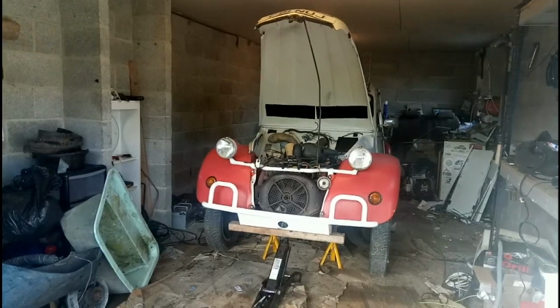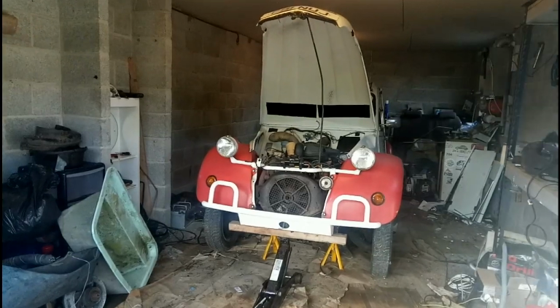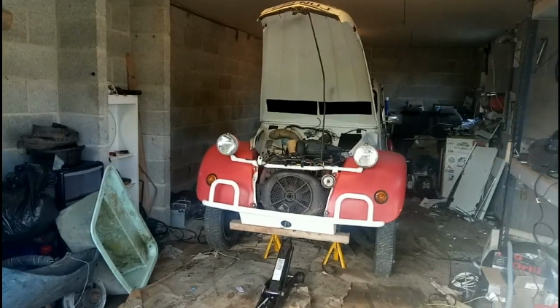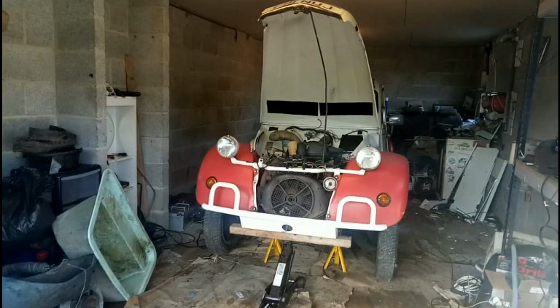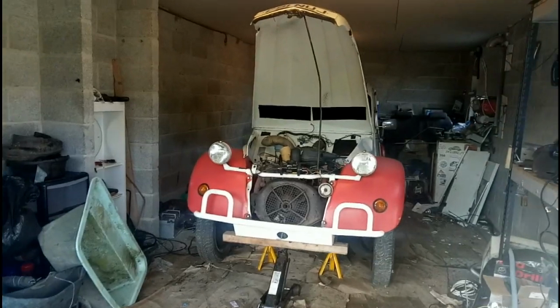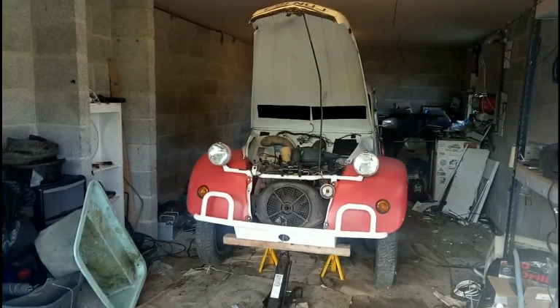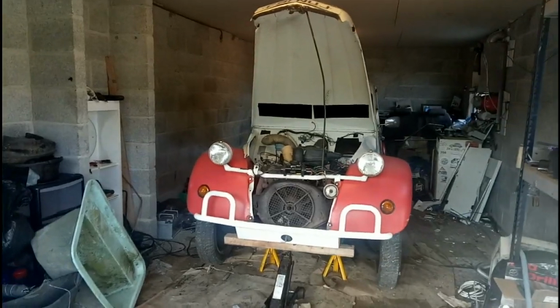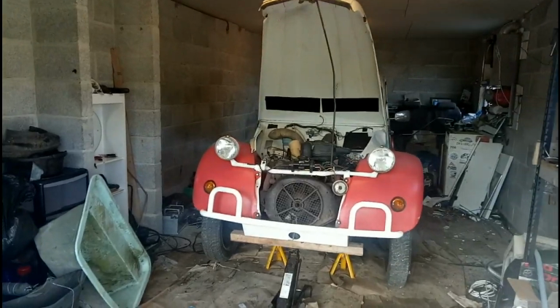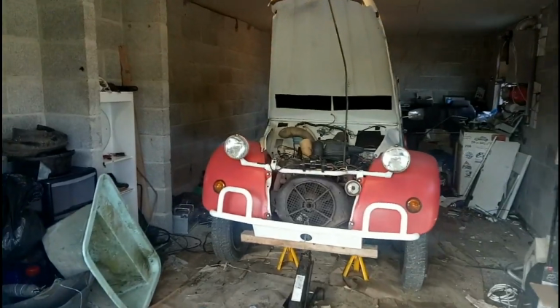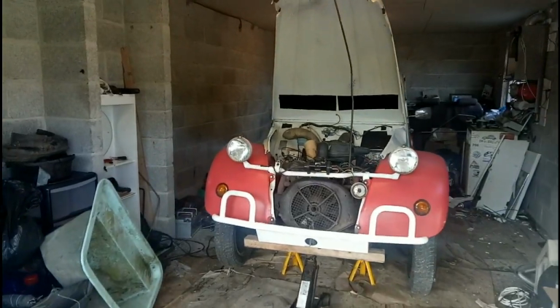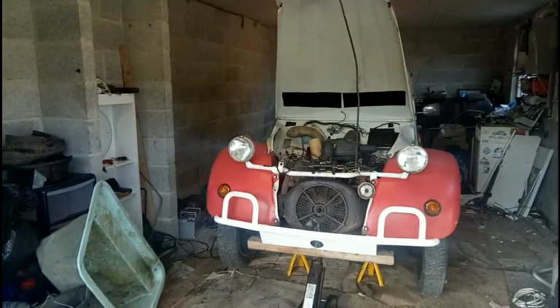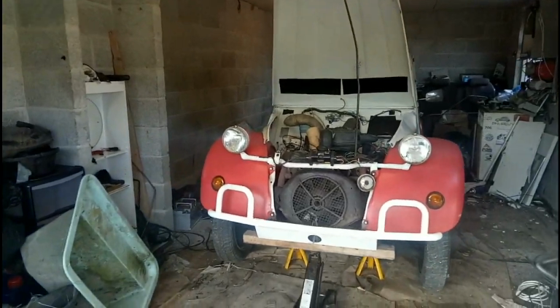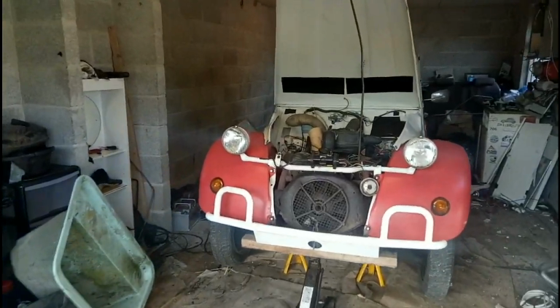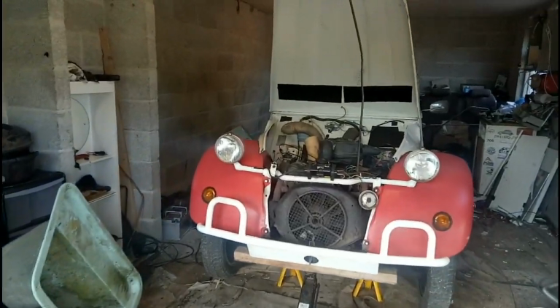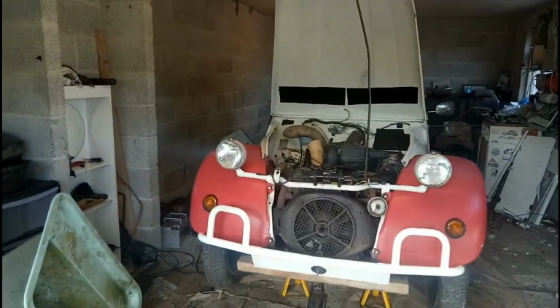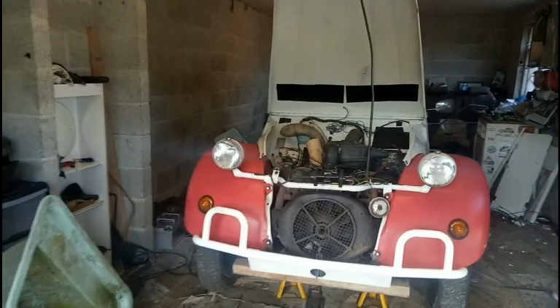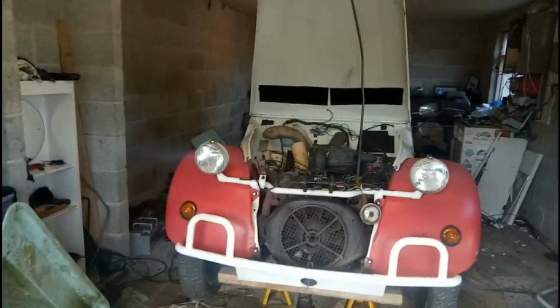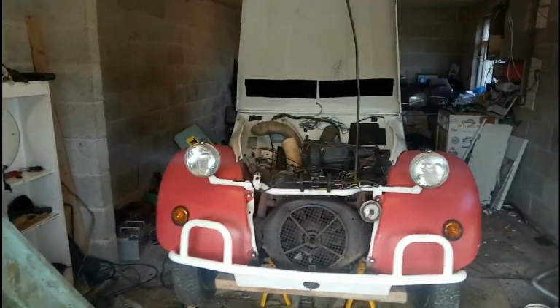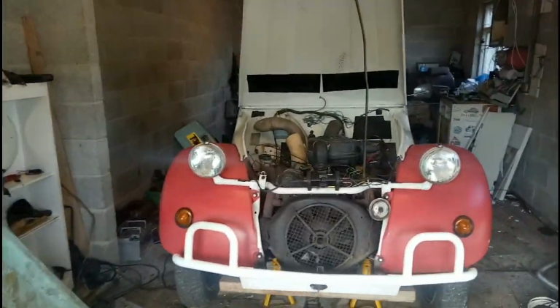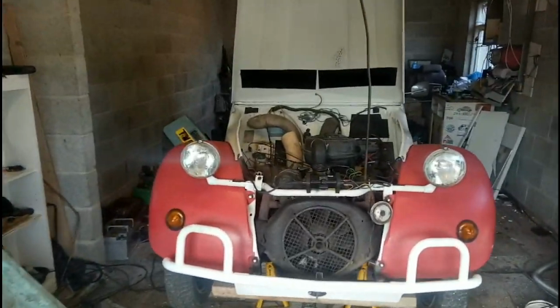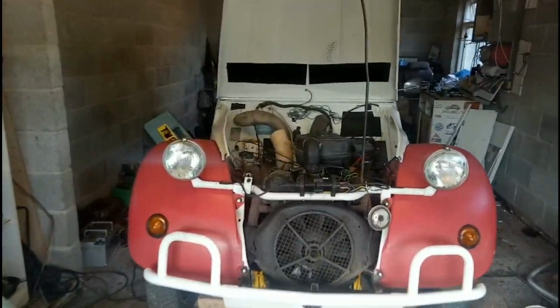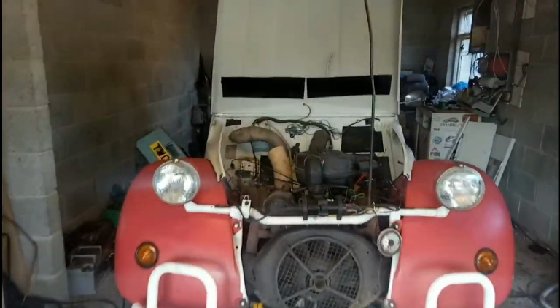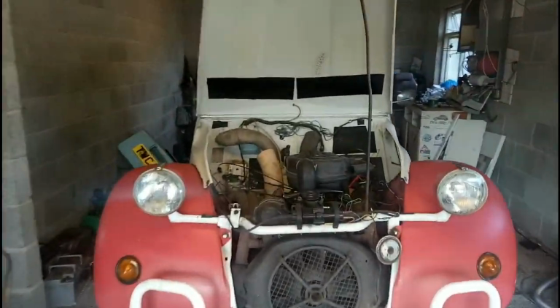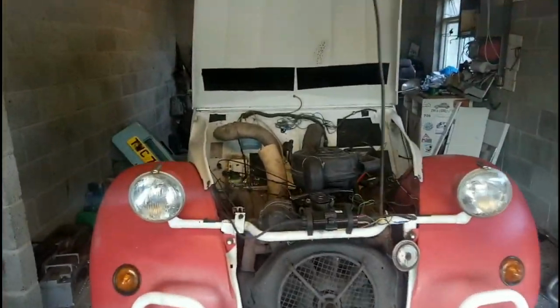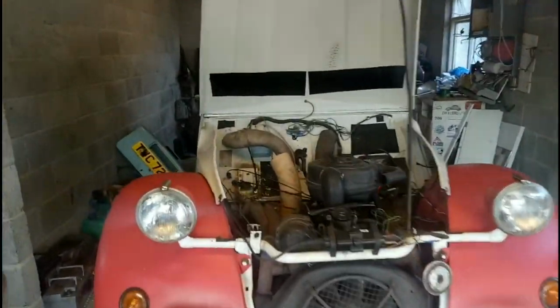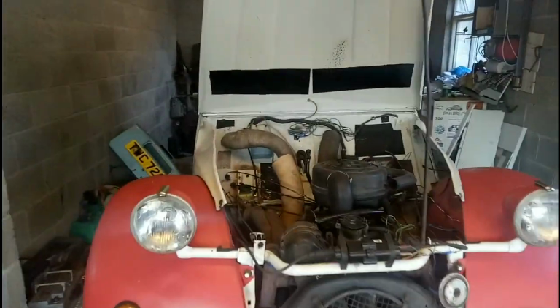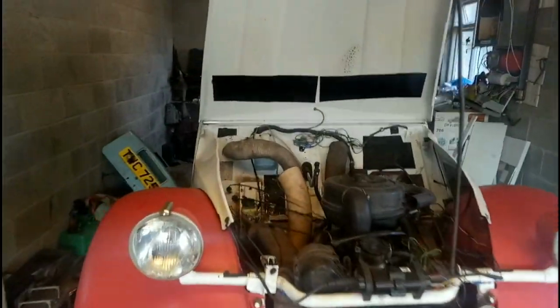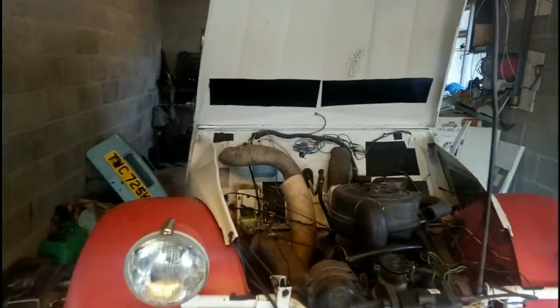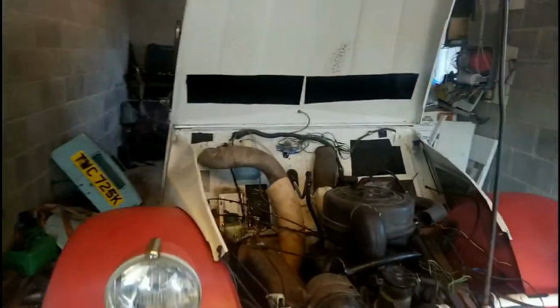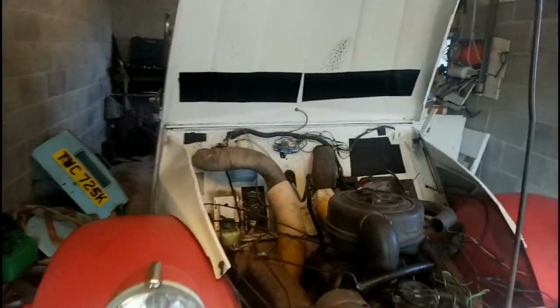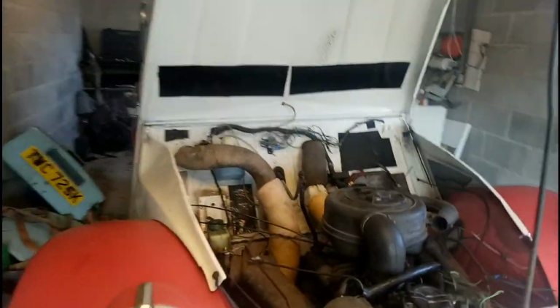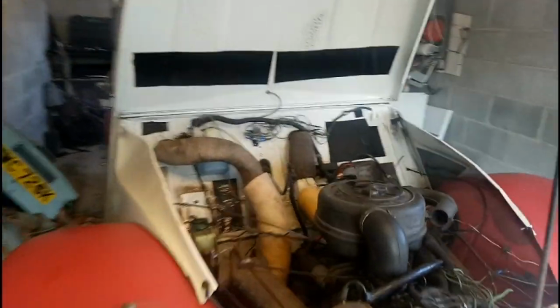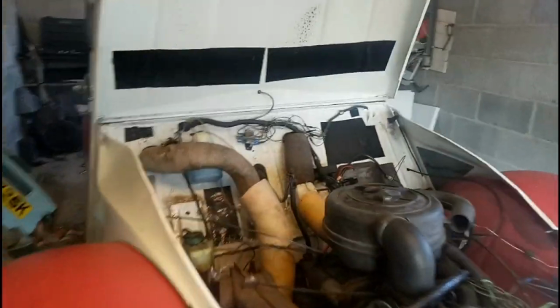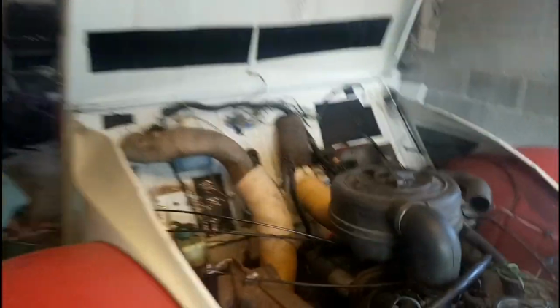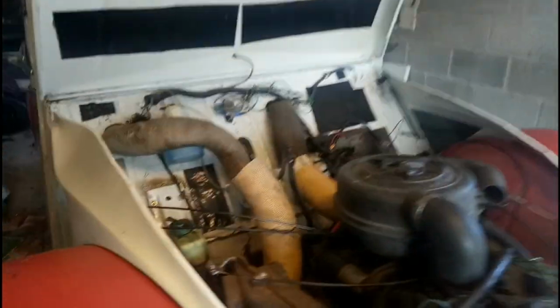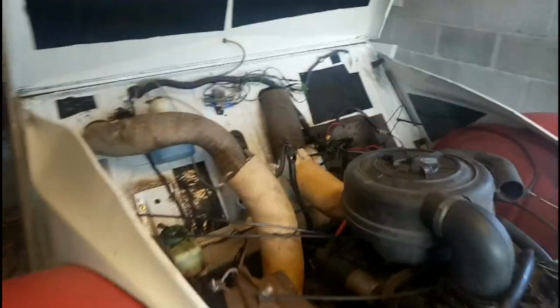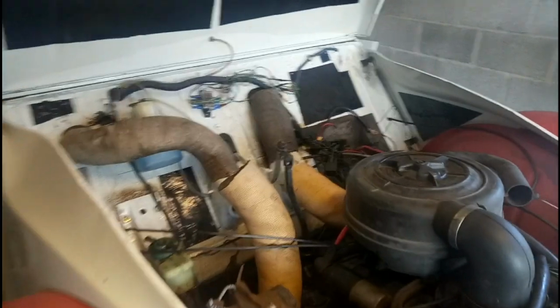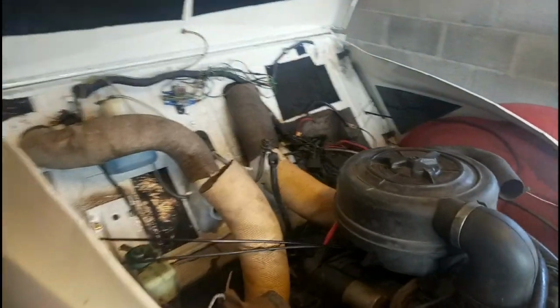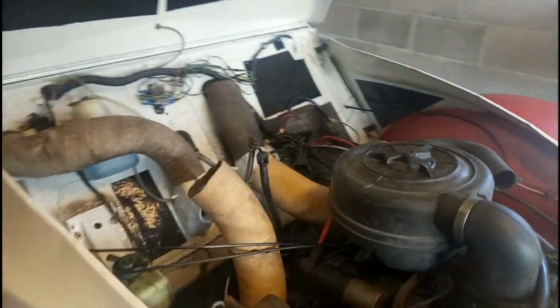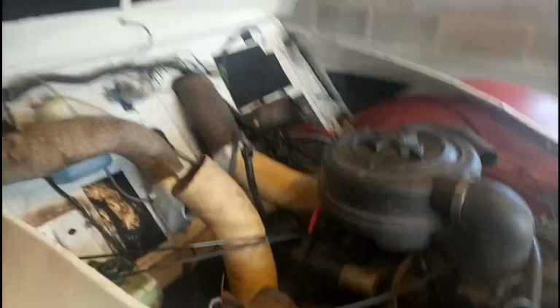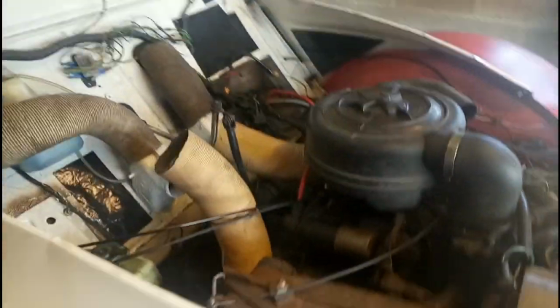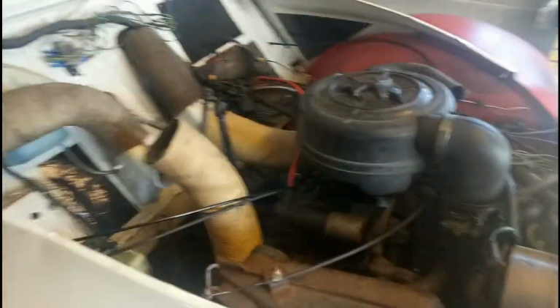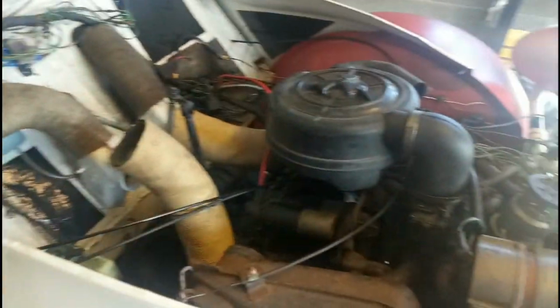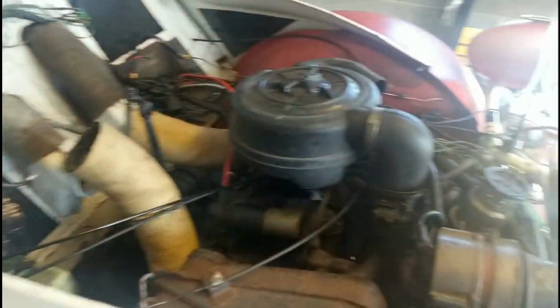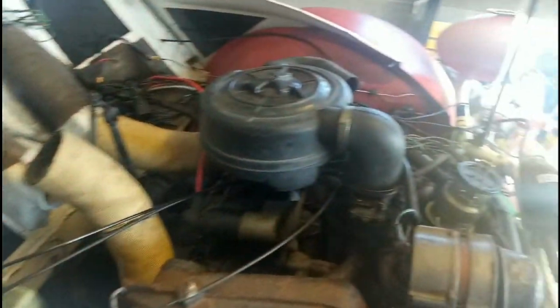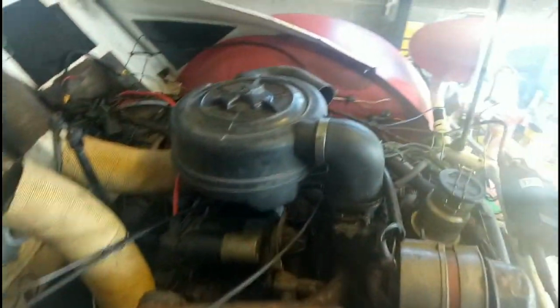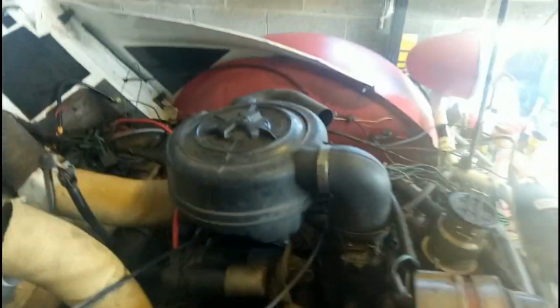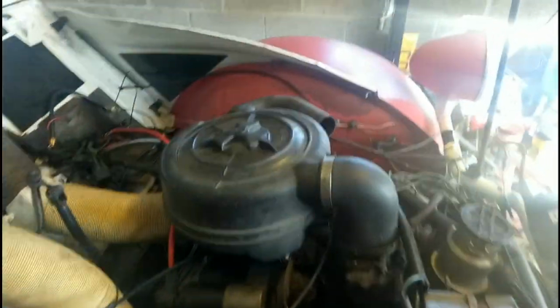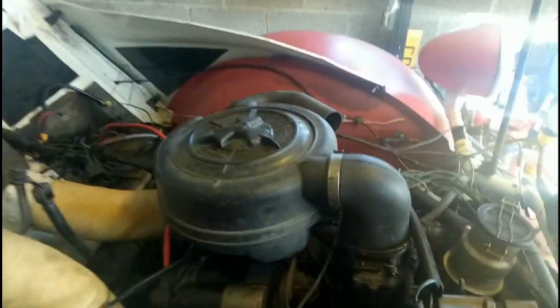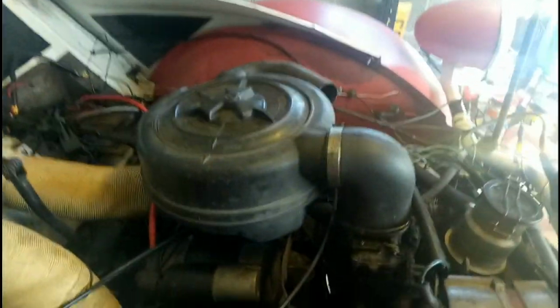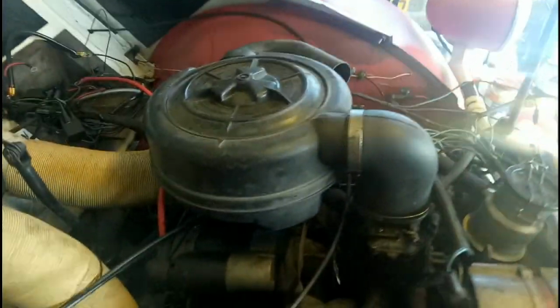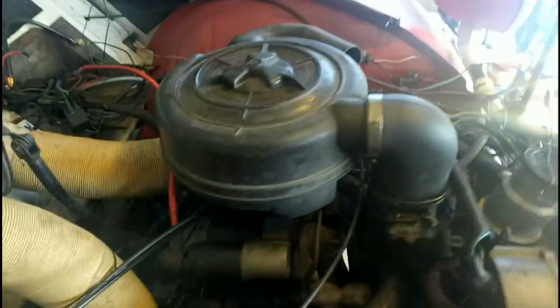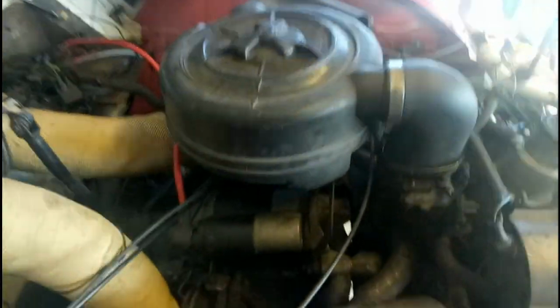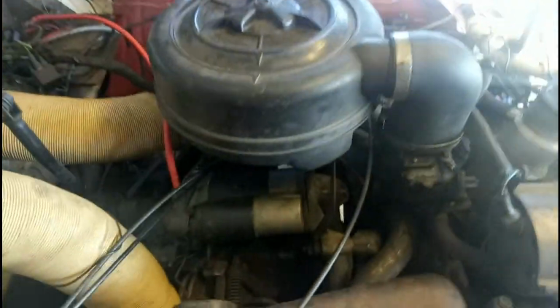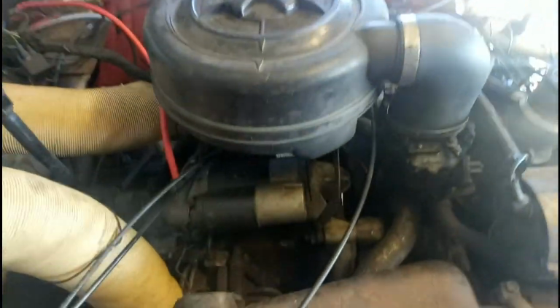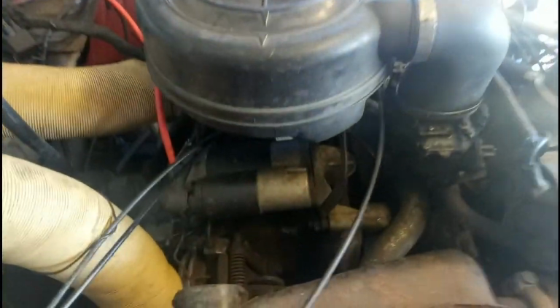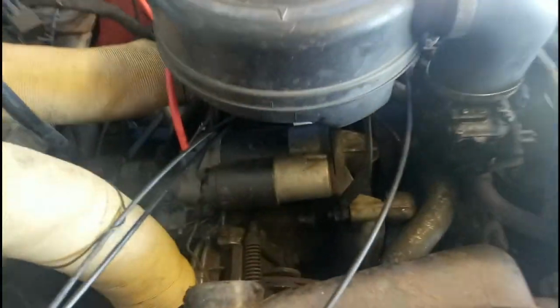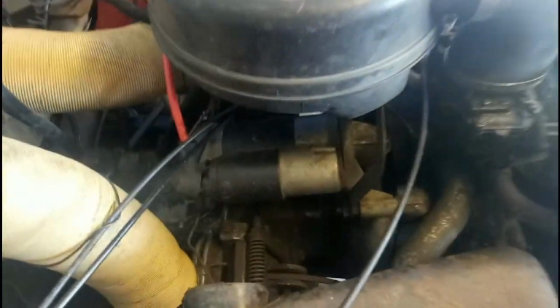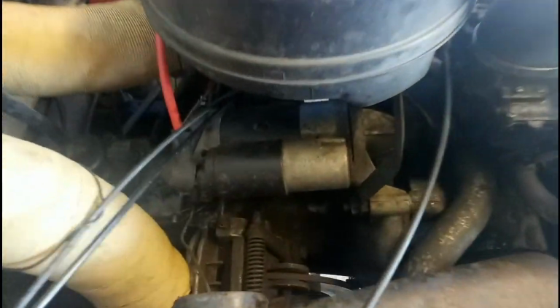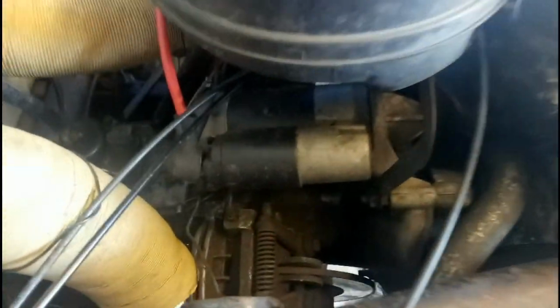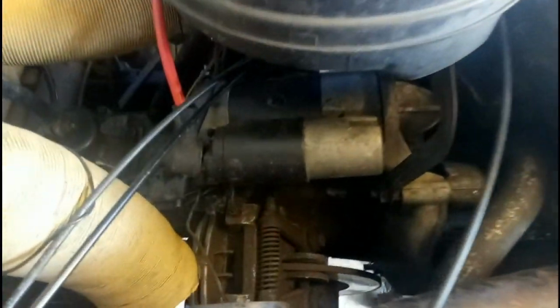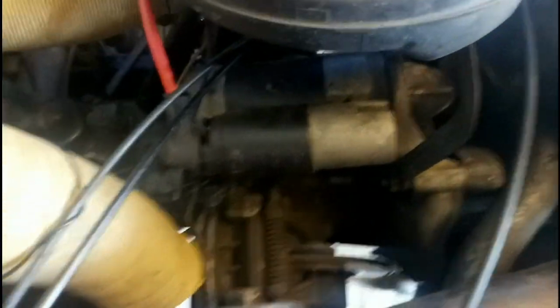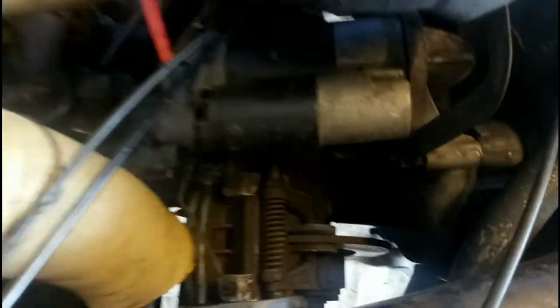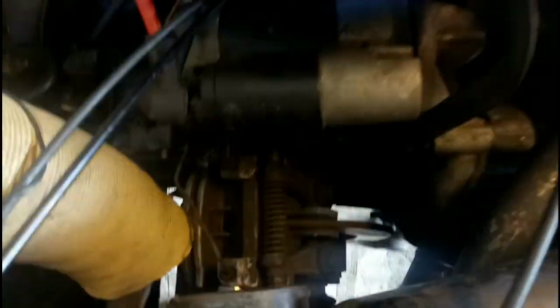We've got Ellie taking up the main space in the garage now and we need to adjust the handbrake.